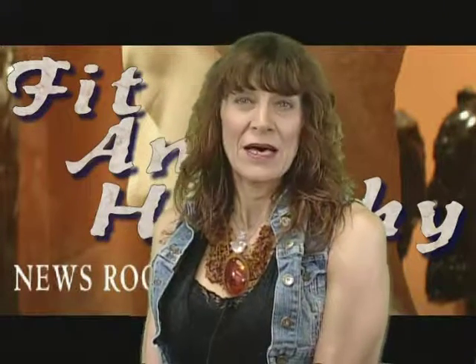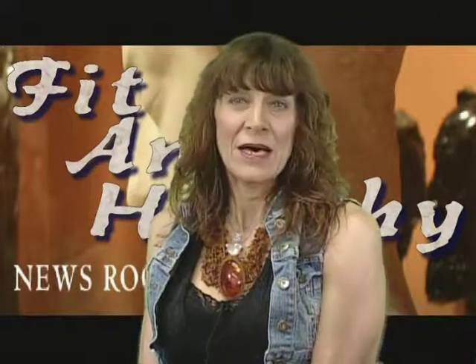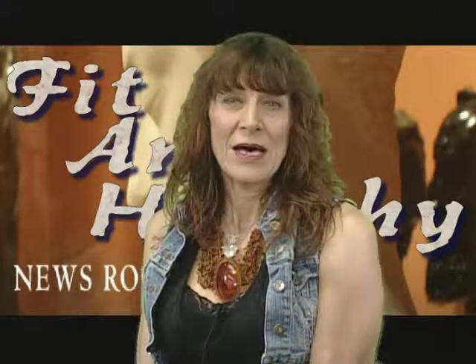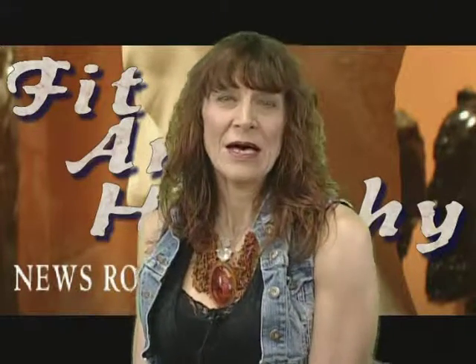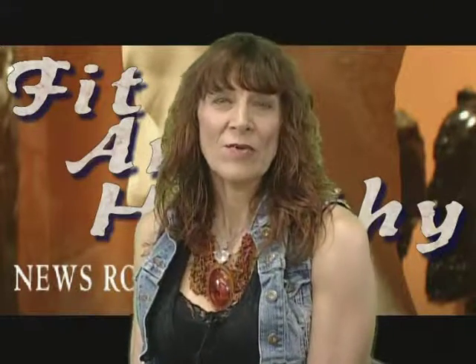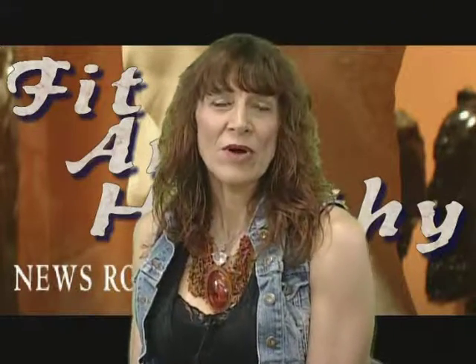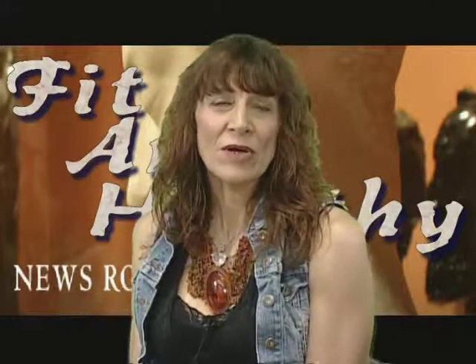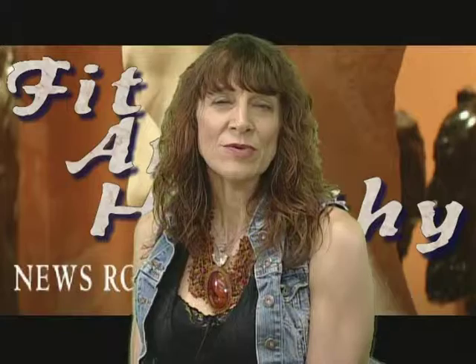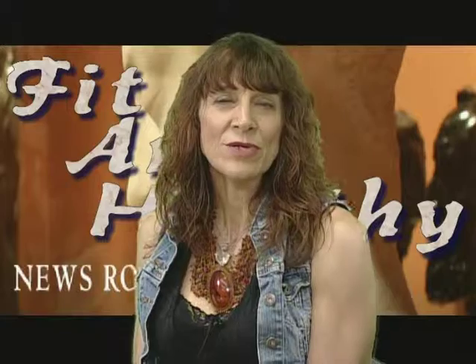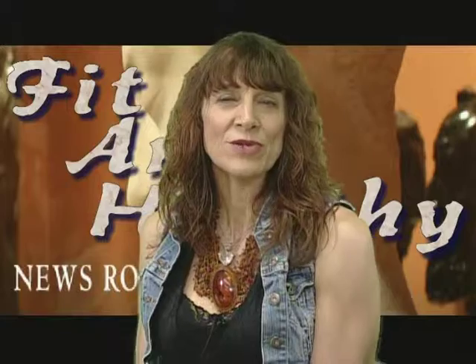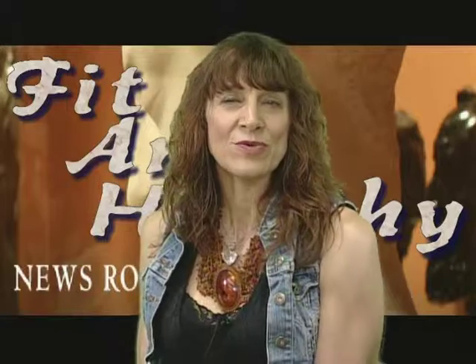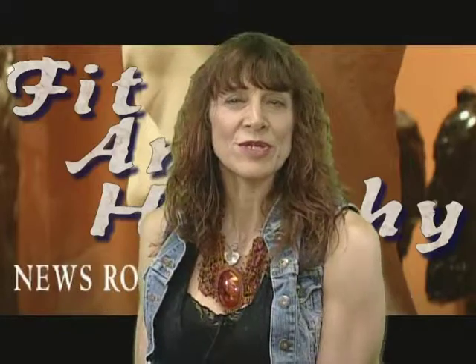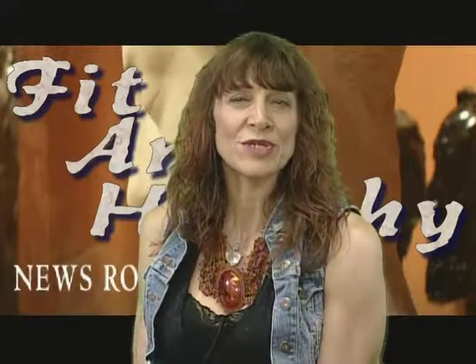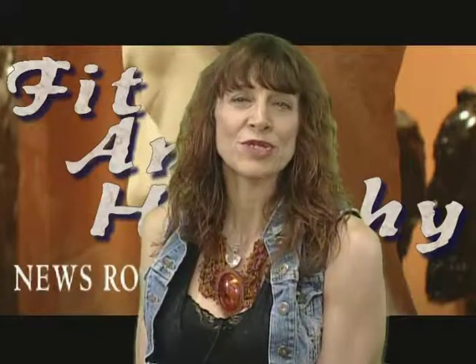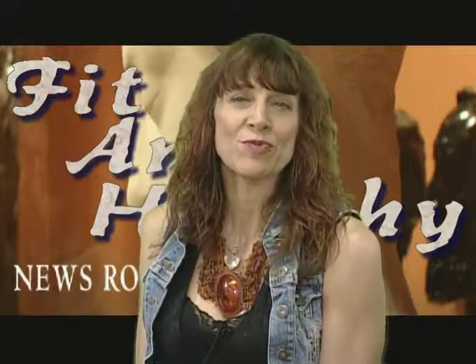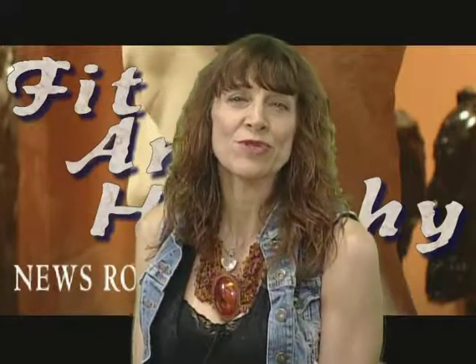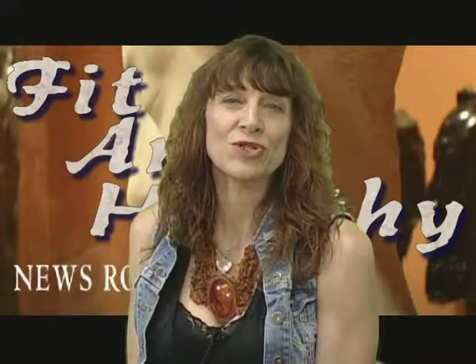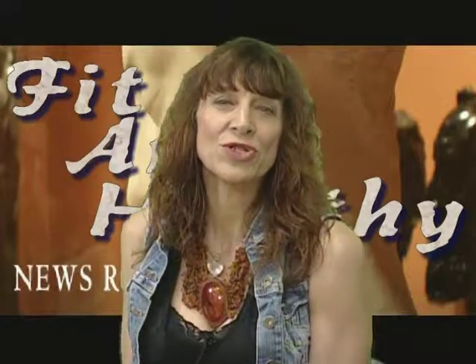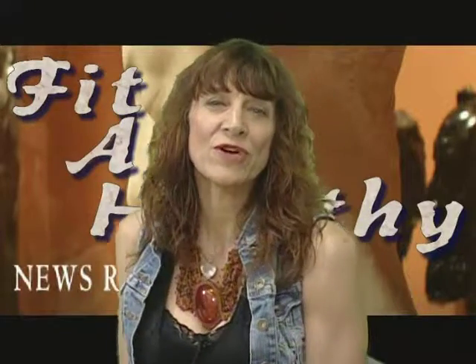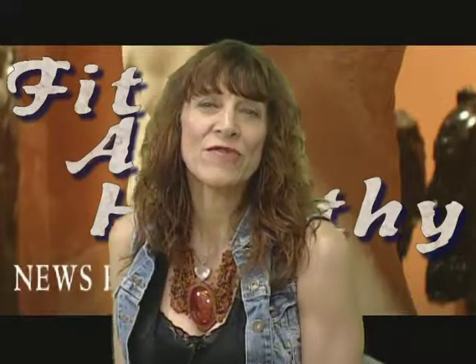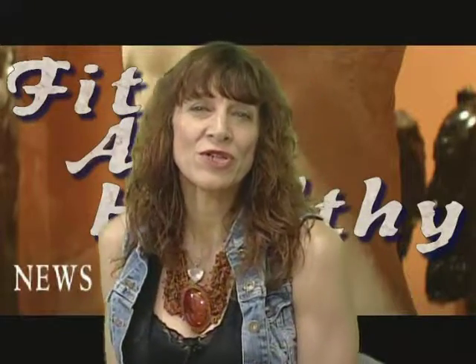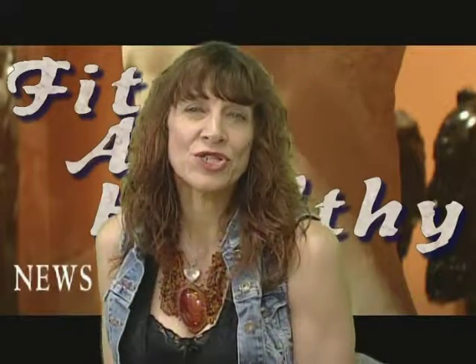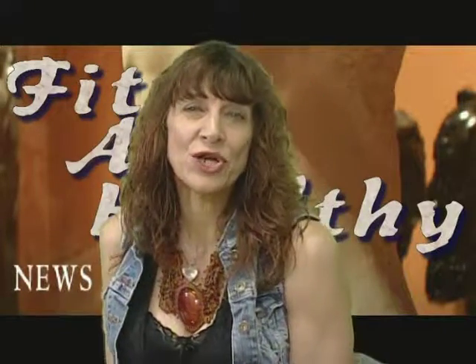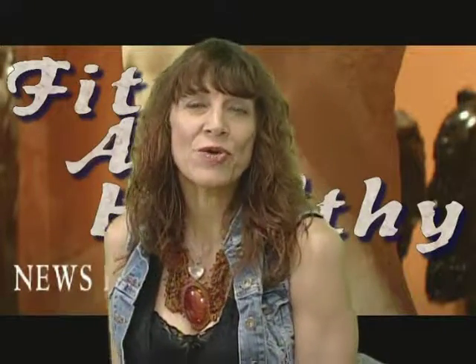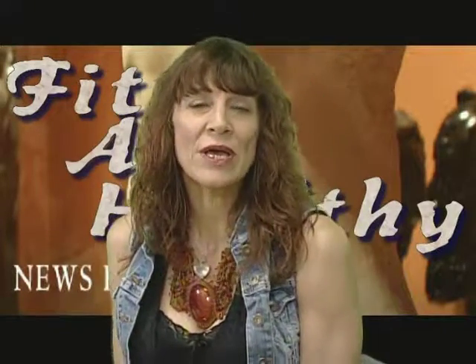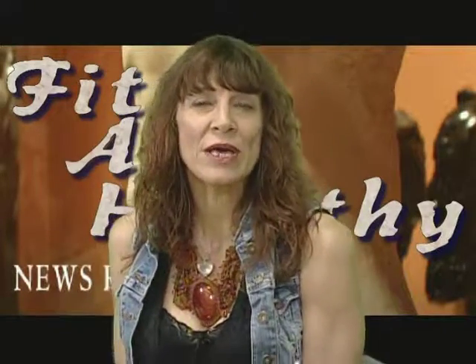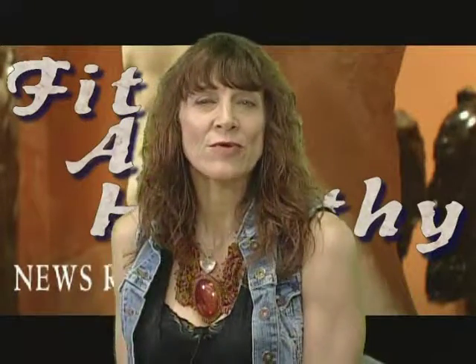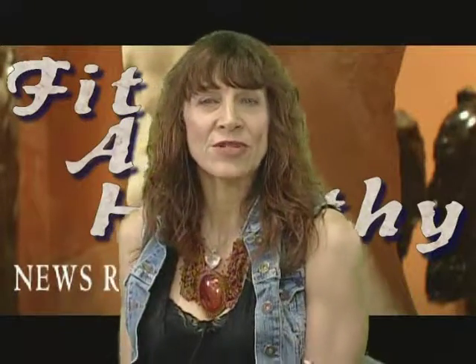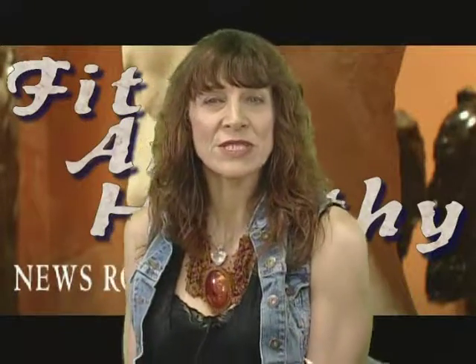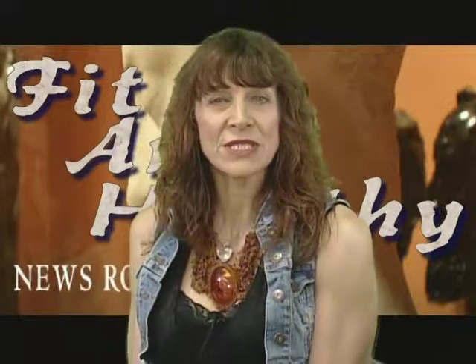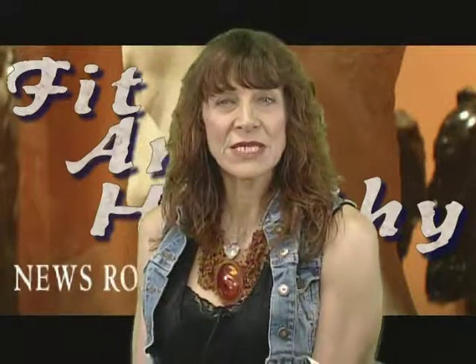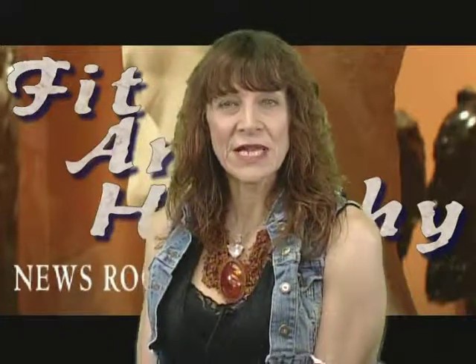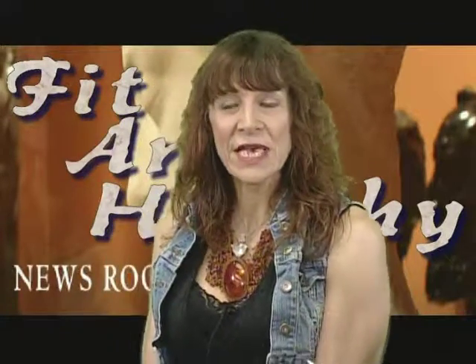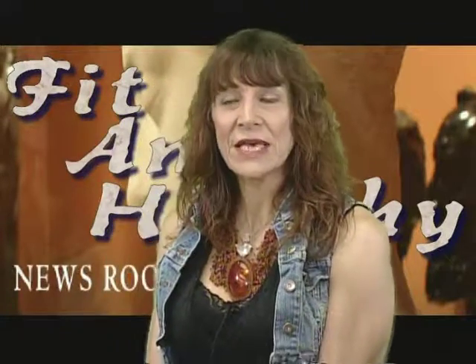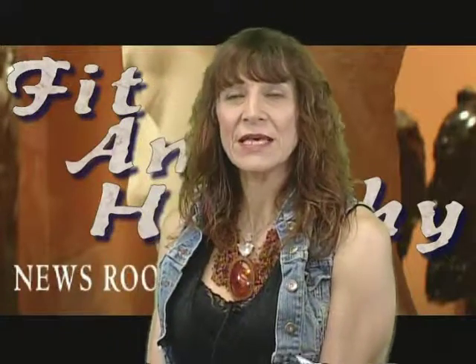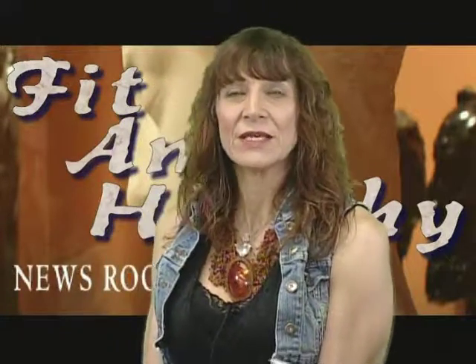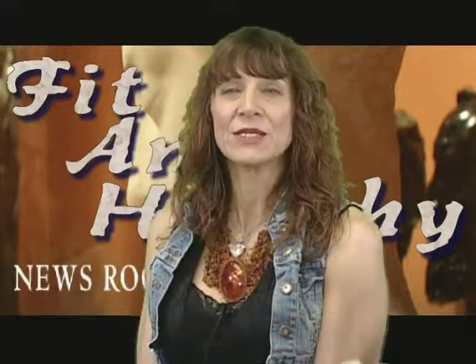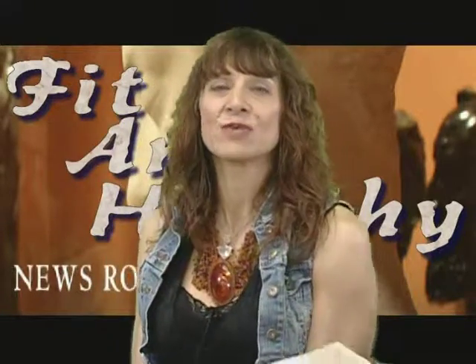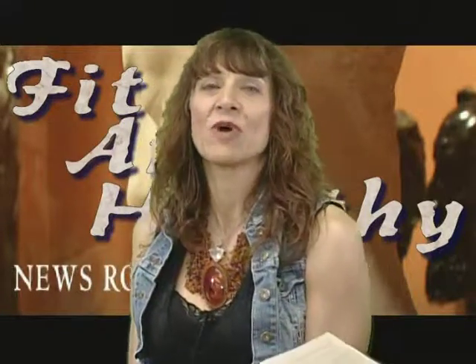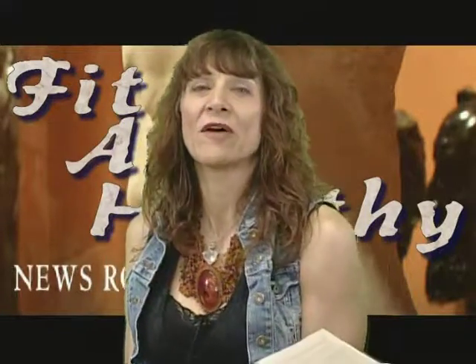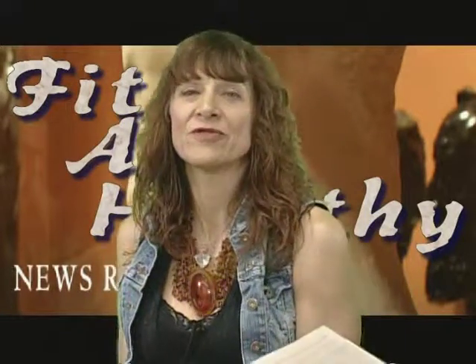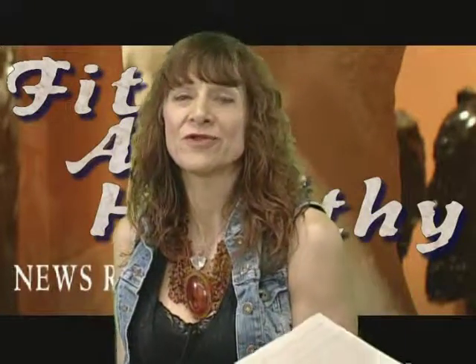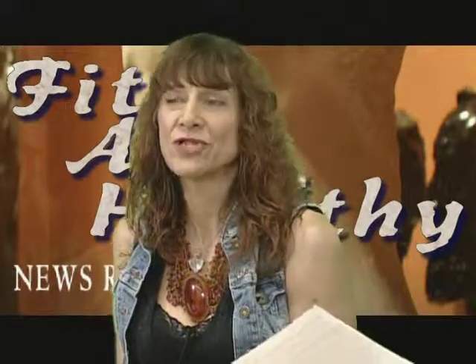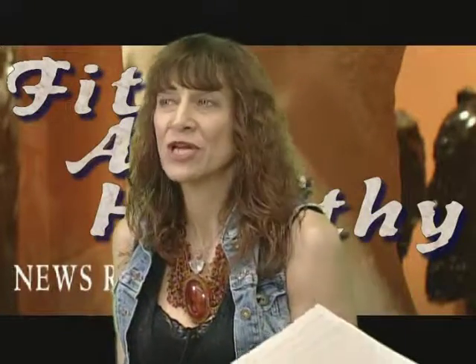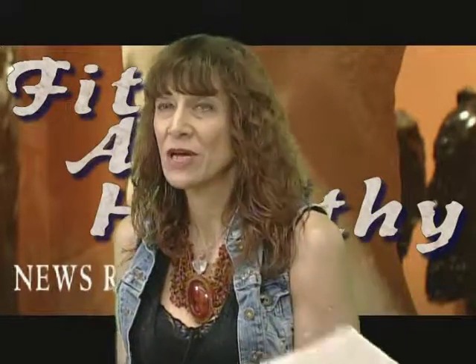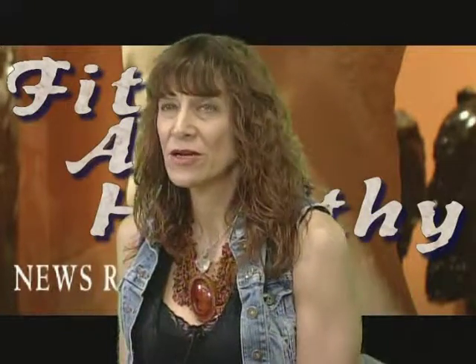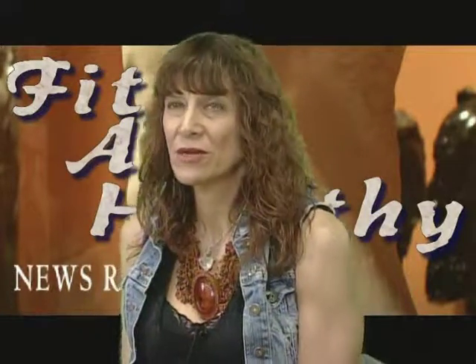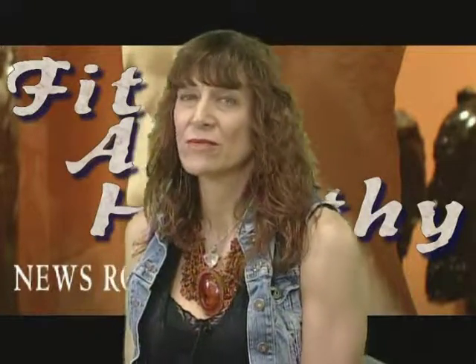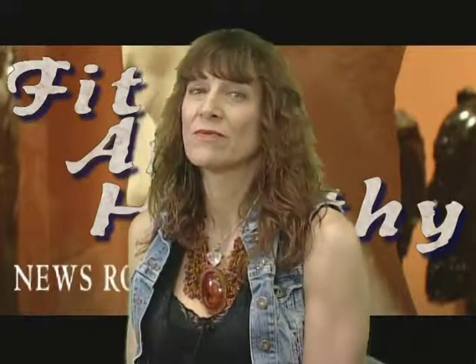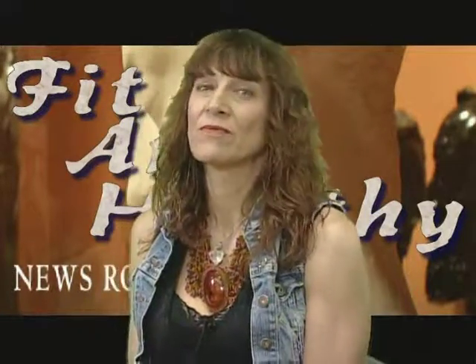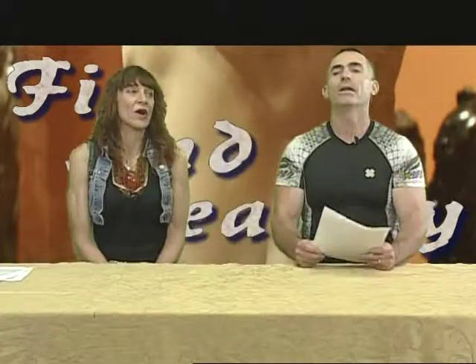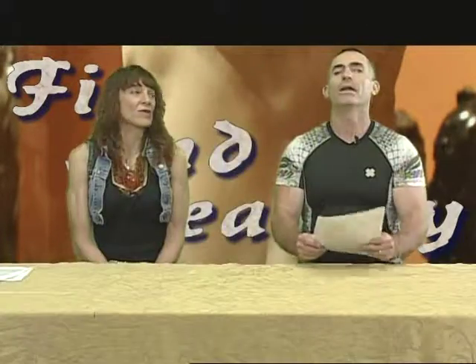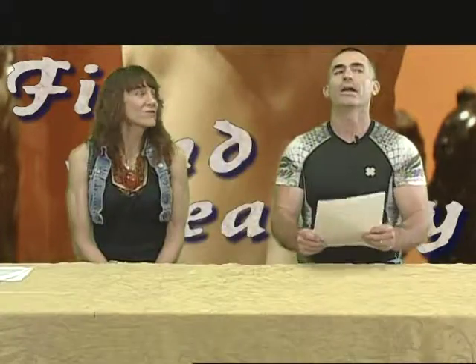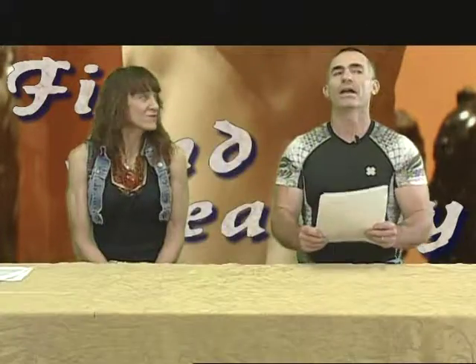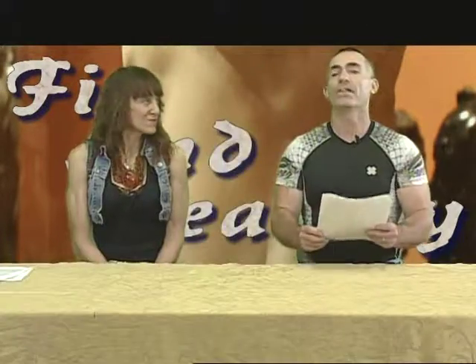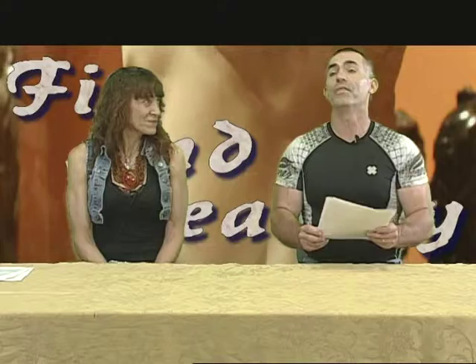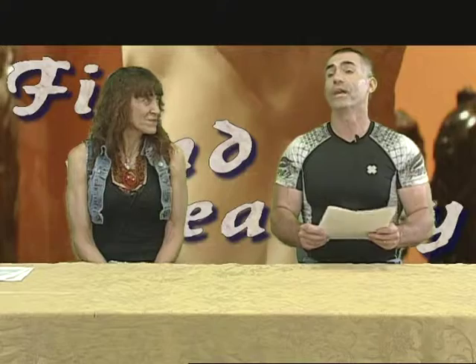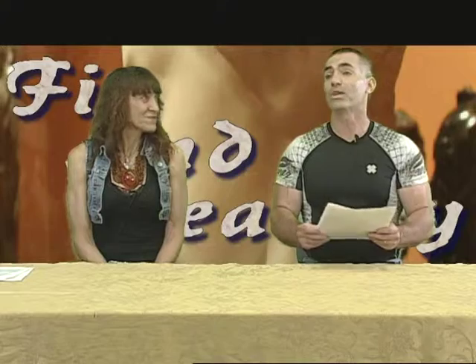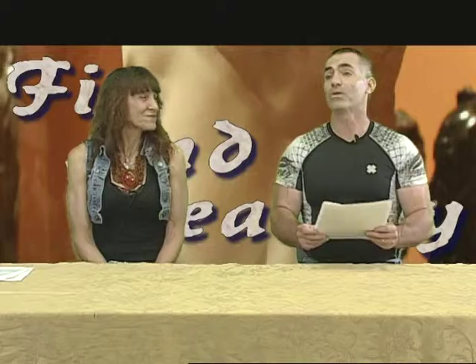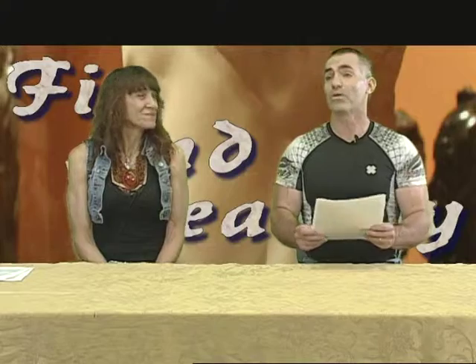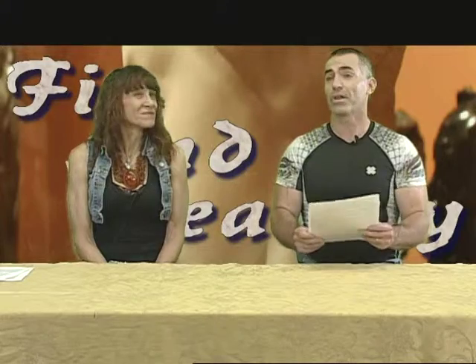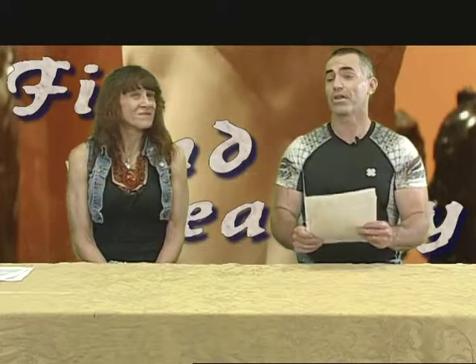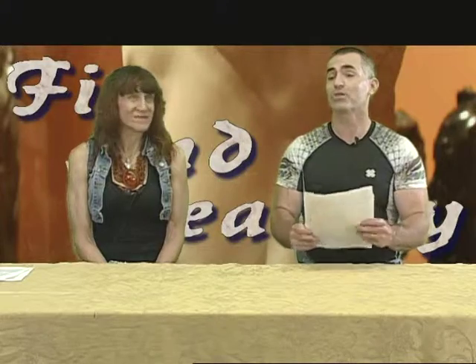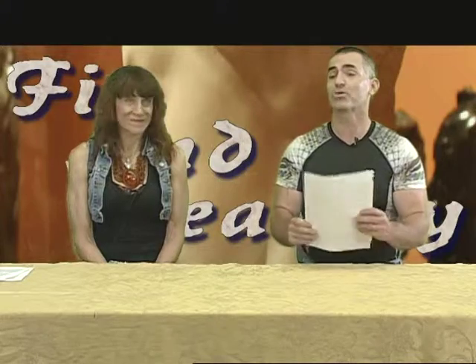Welcome to the research portion of our show, and with us today is Ralph Turchiano. Thank you for that intro.